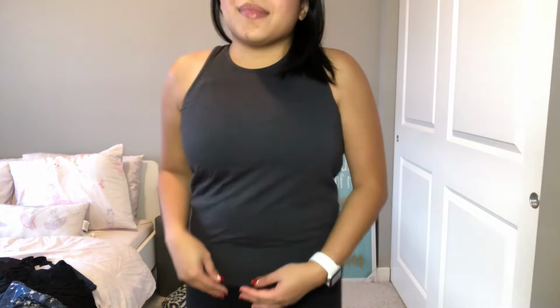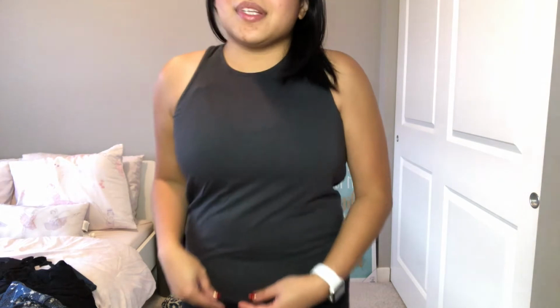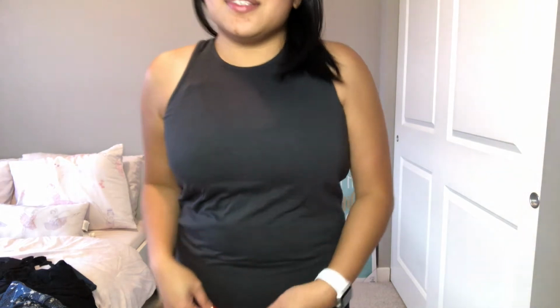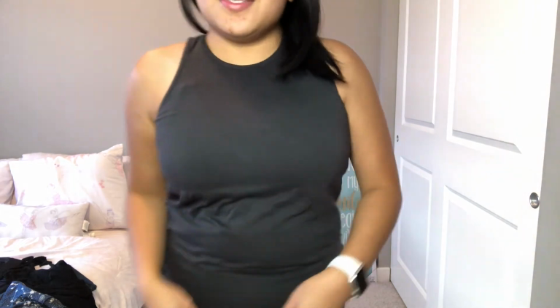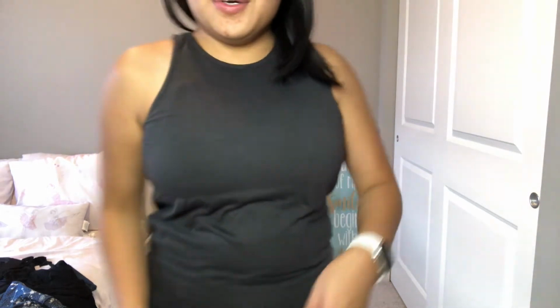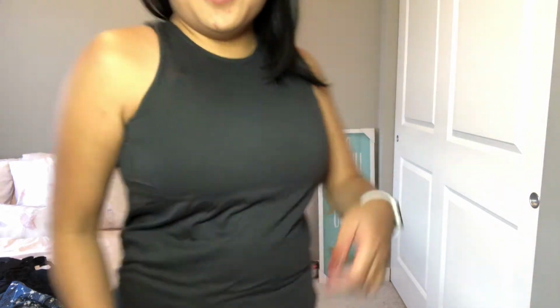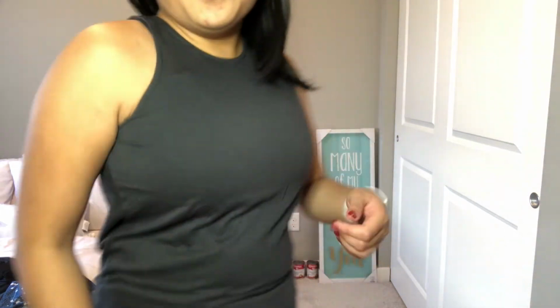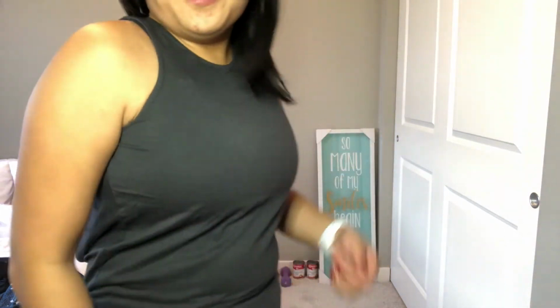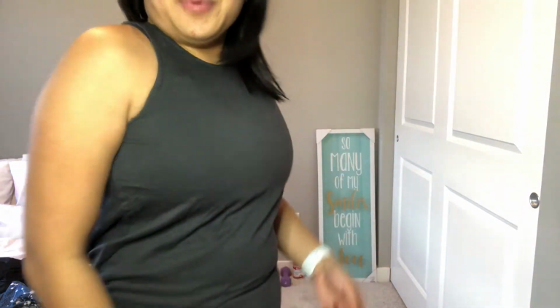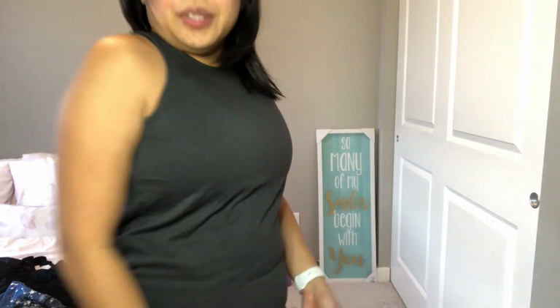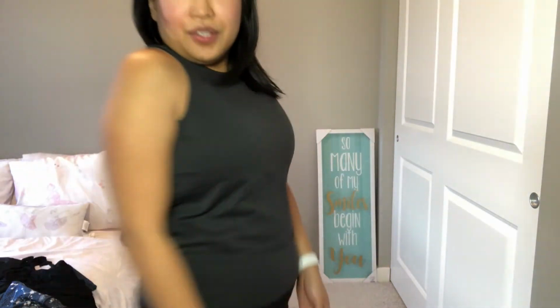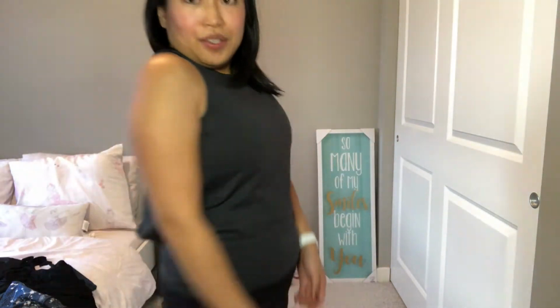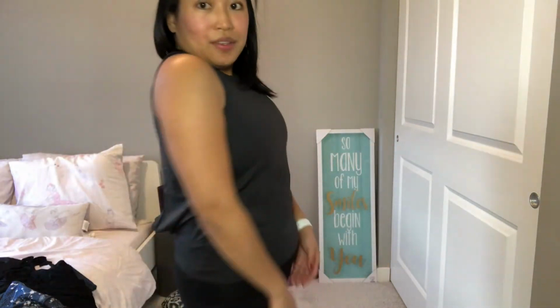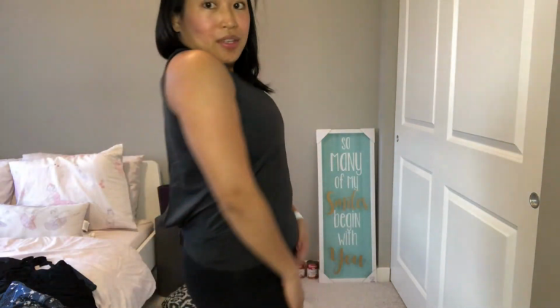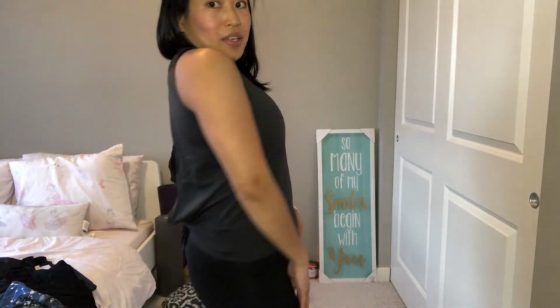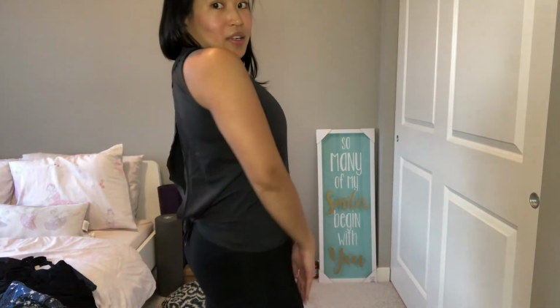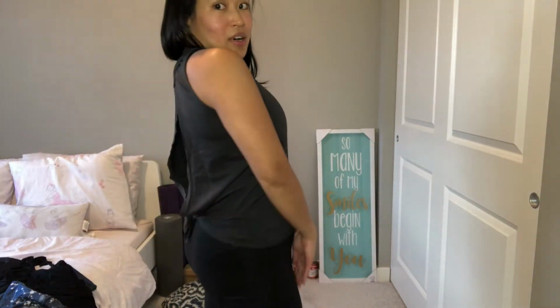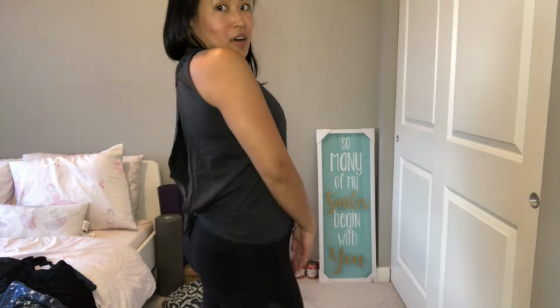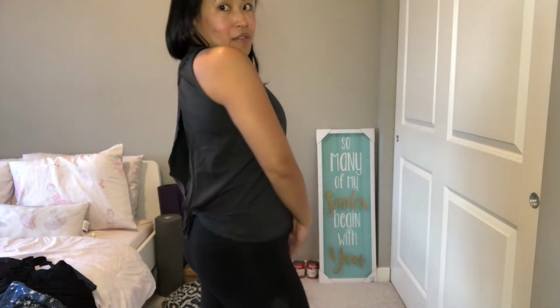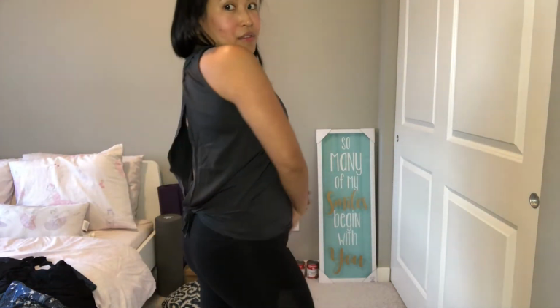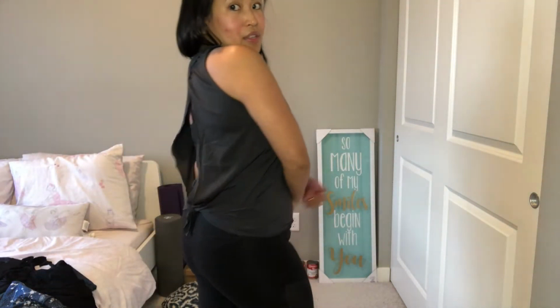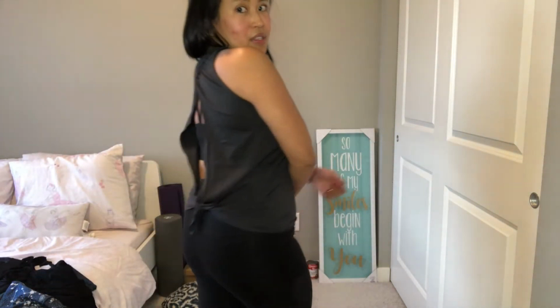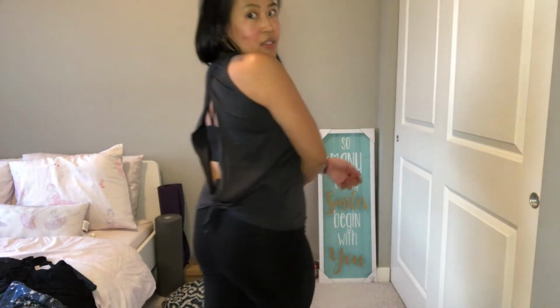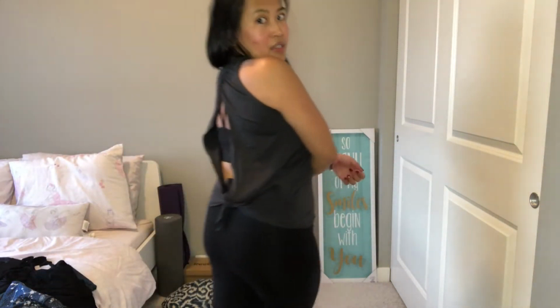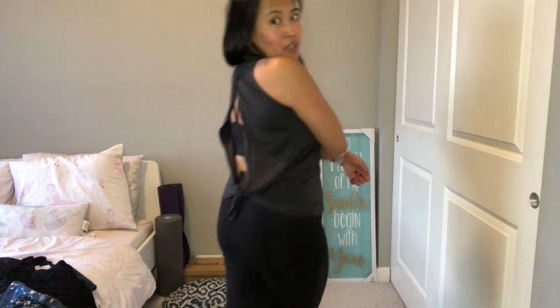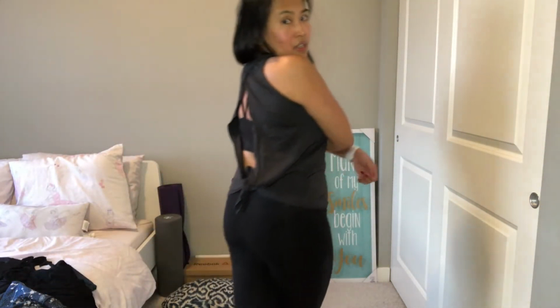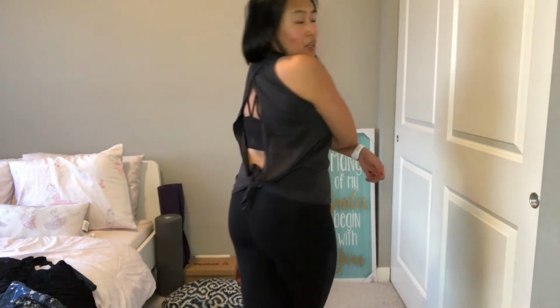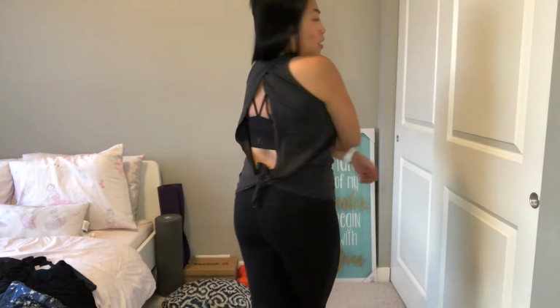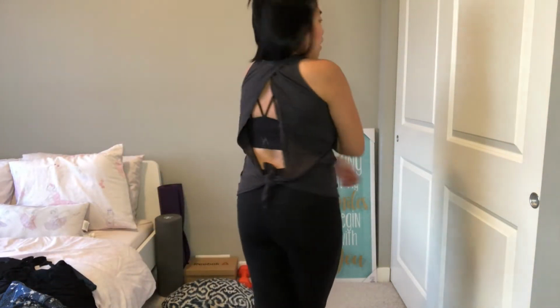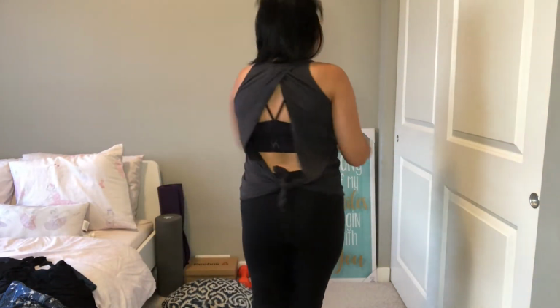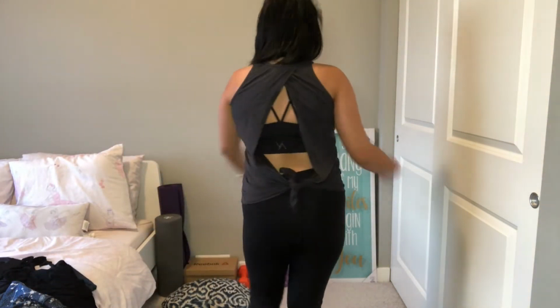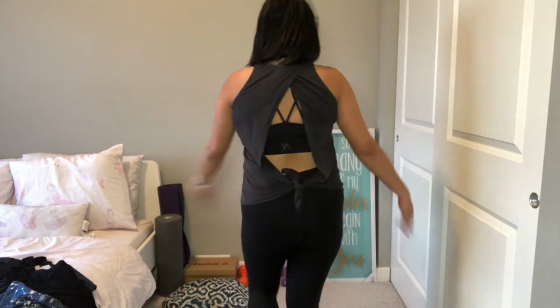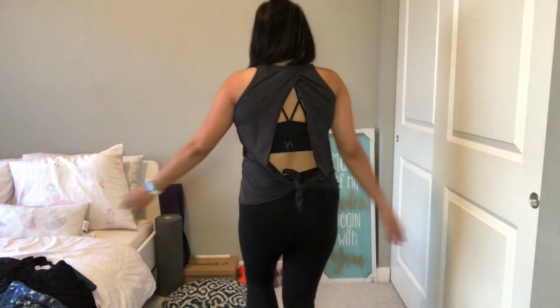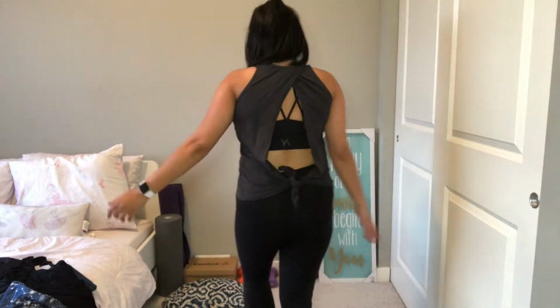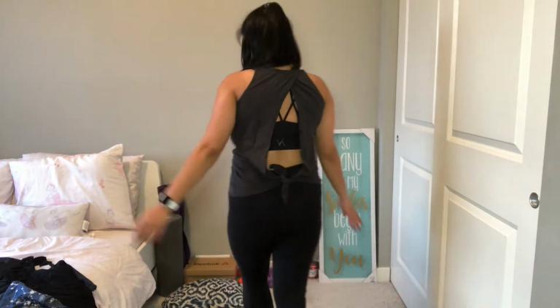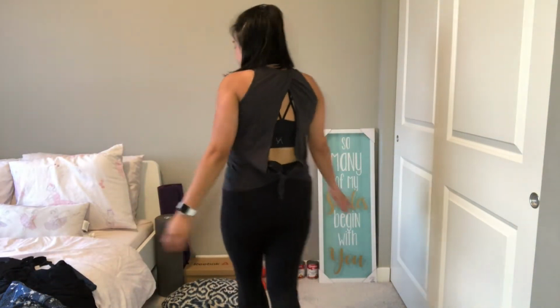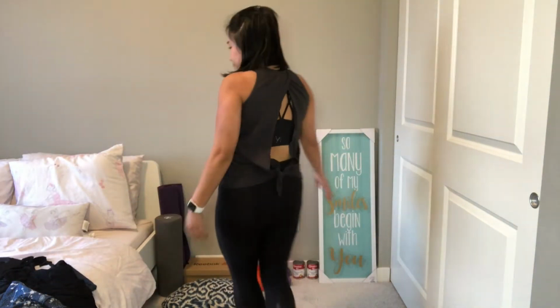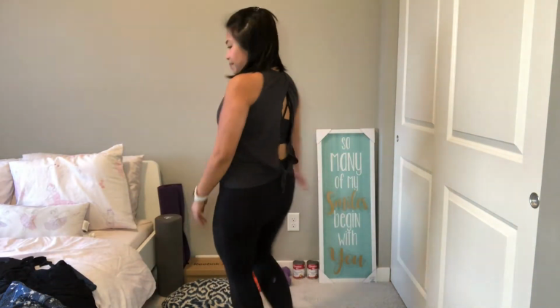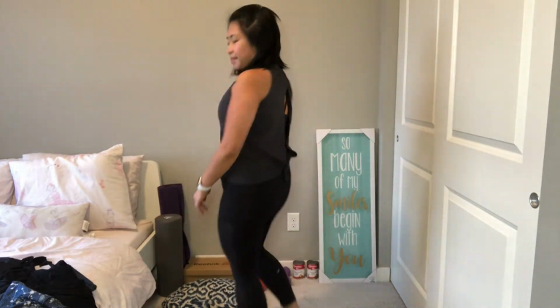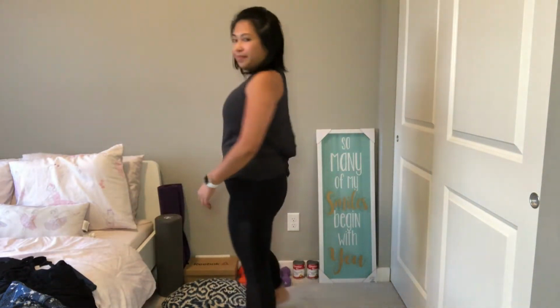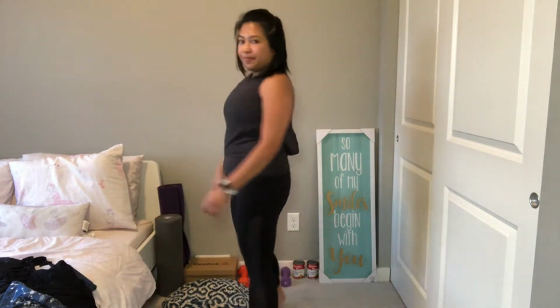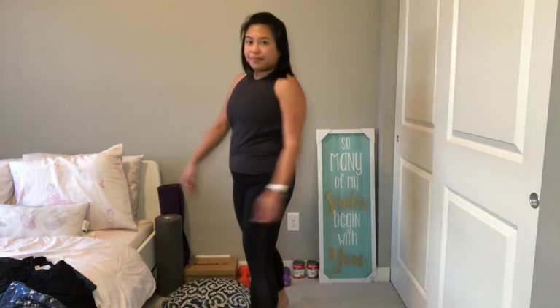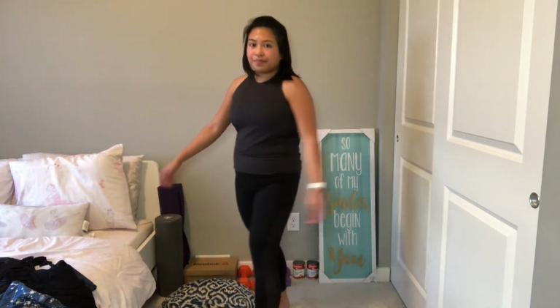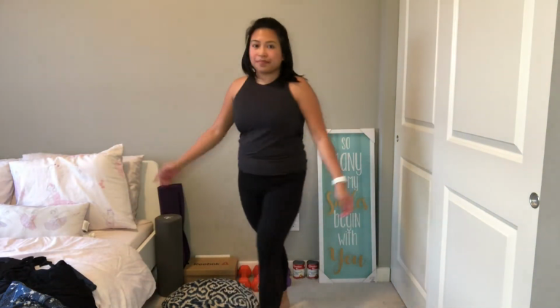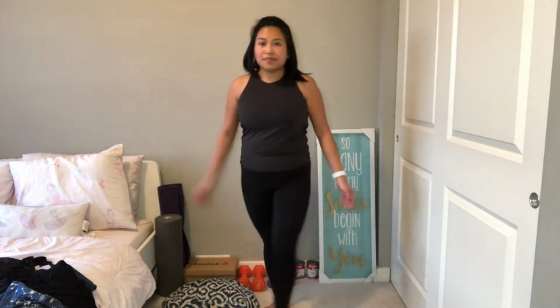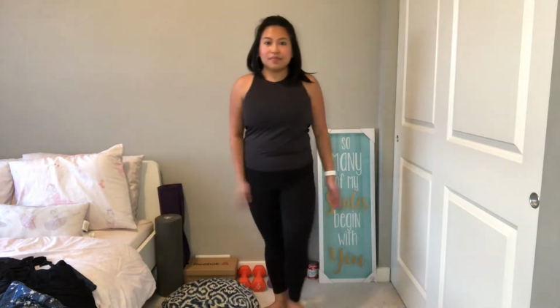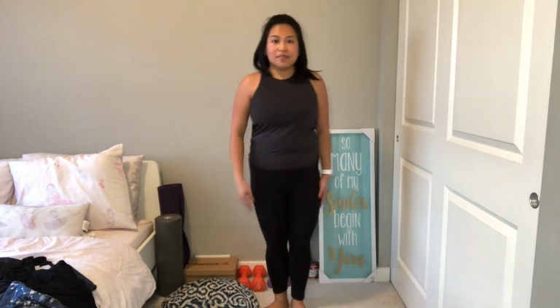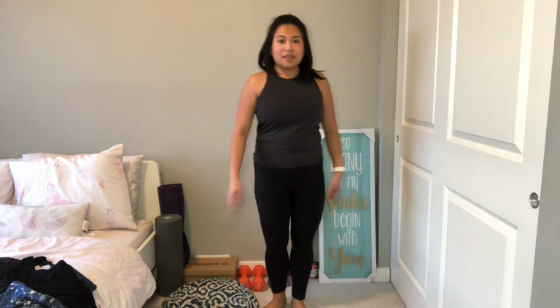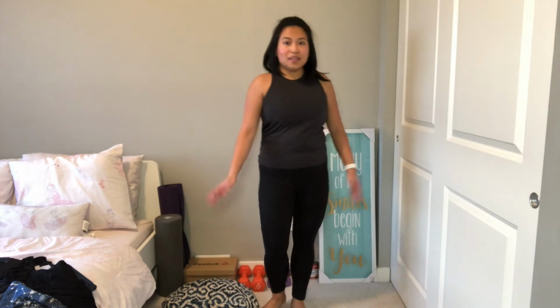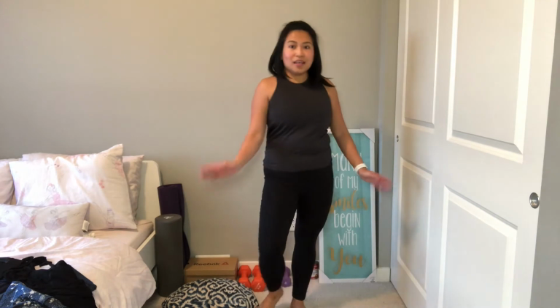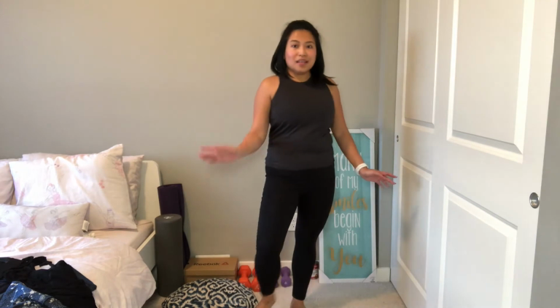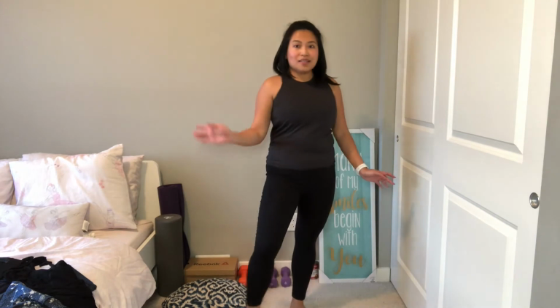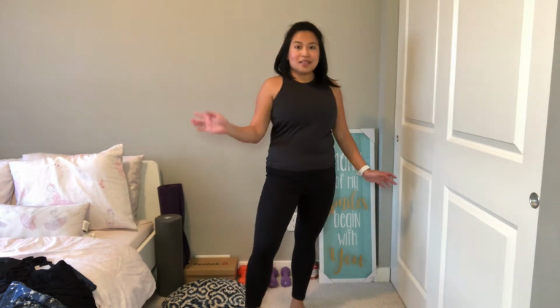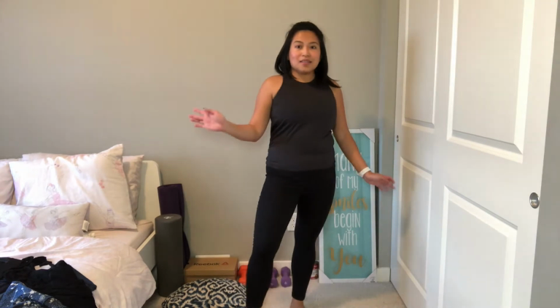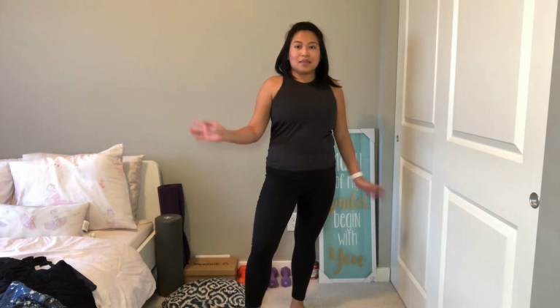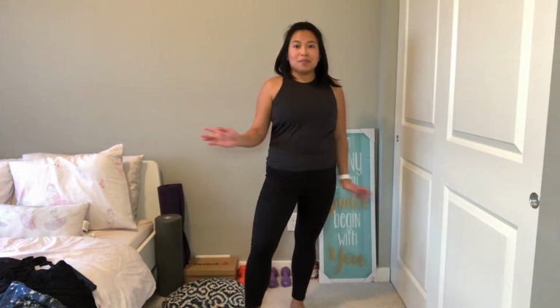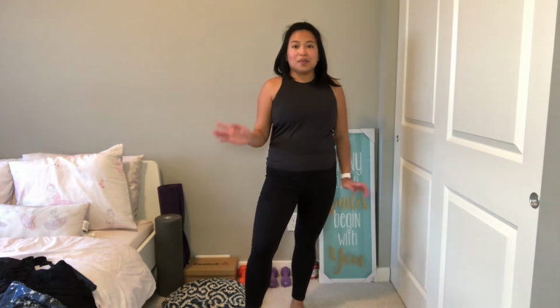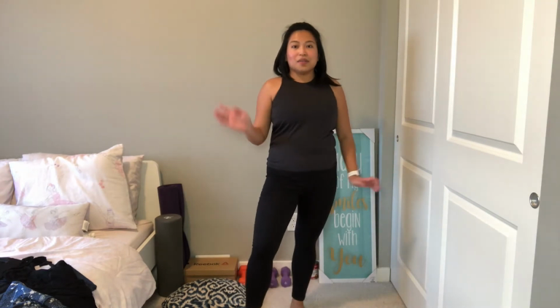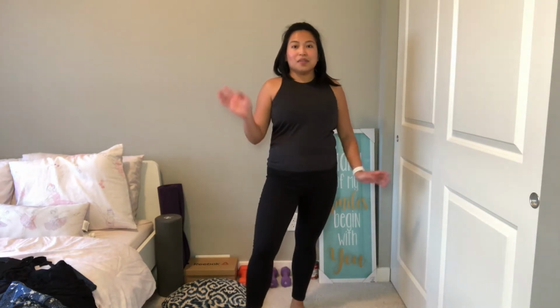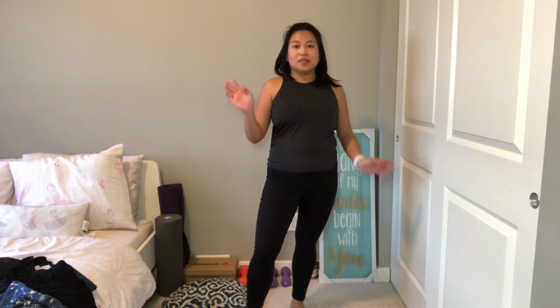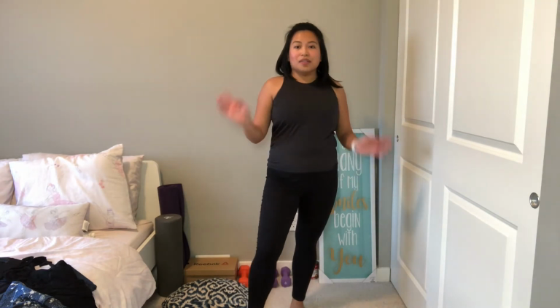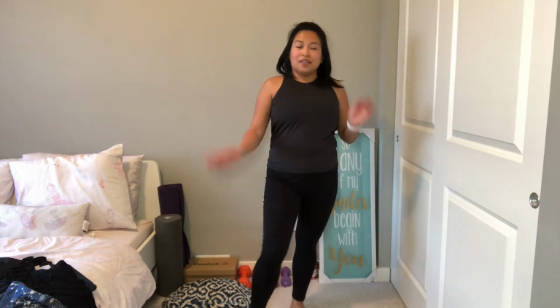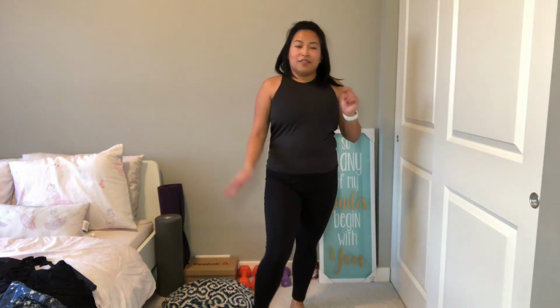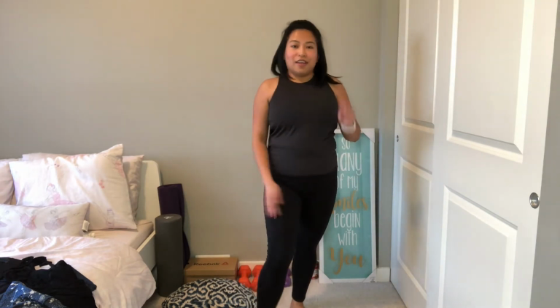So what do you think of this outfit? Nice and simple.